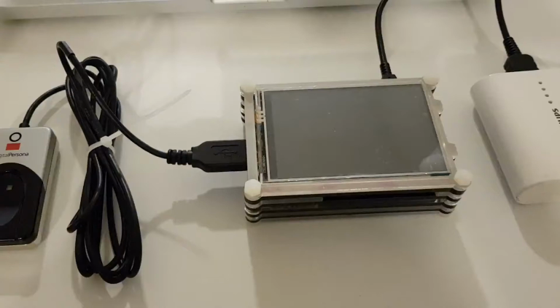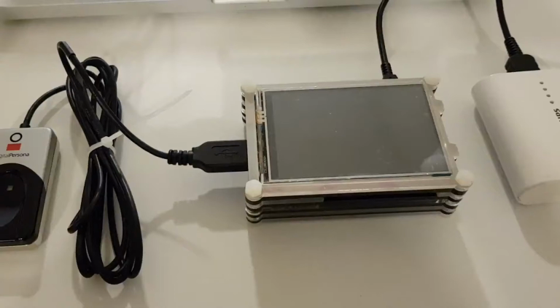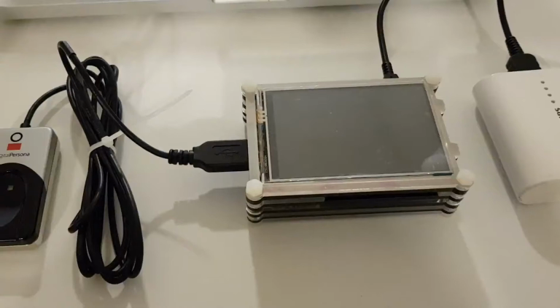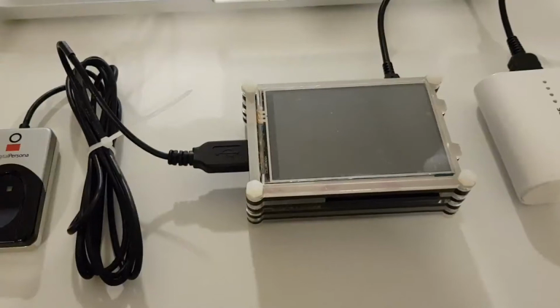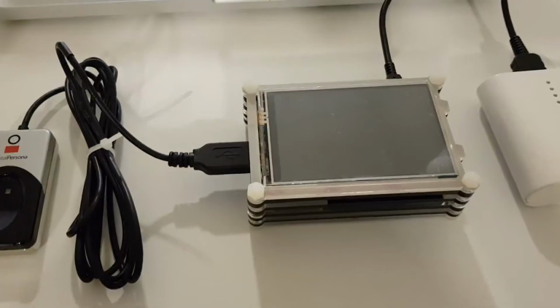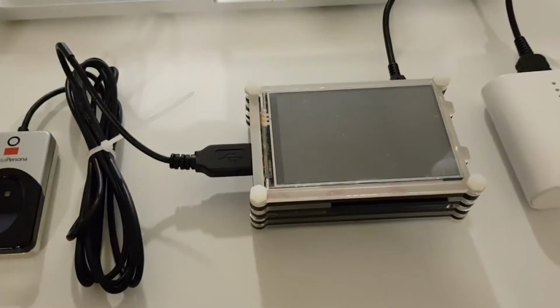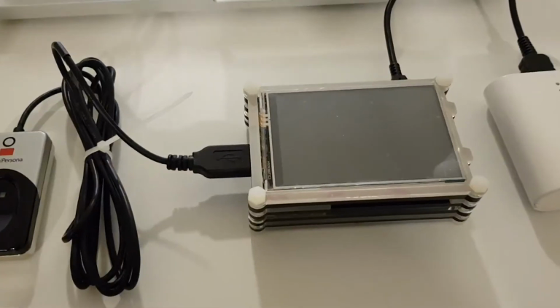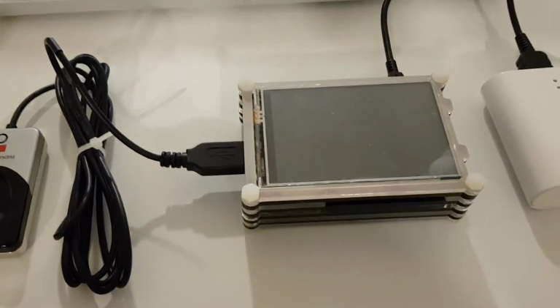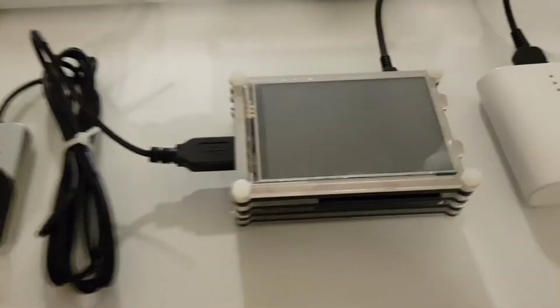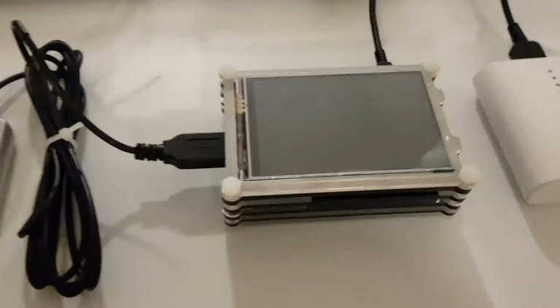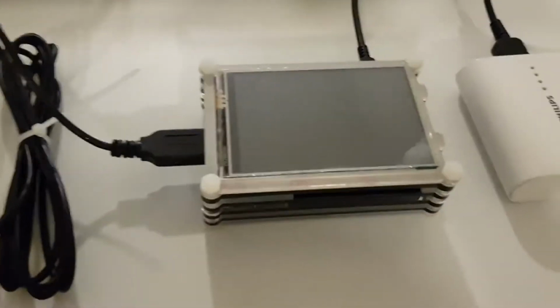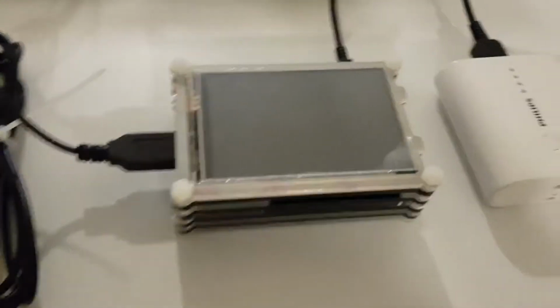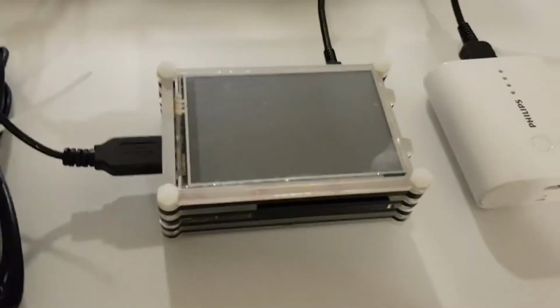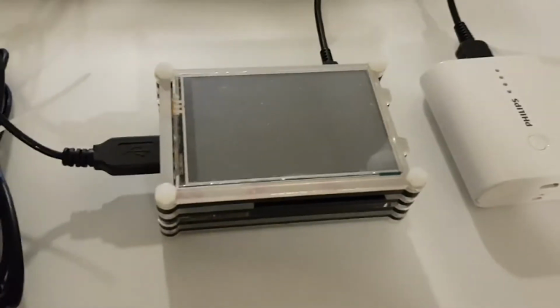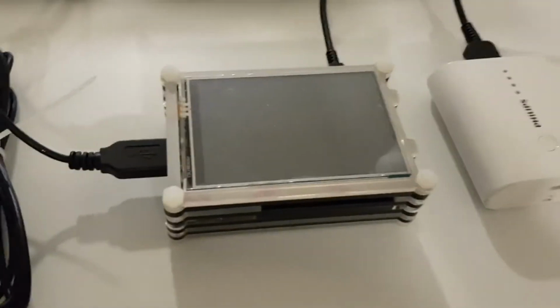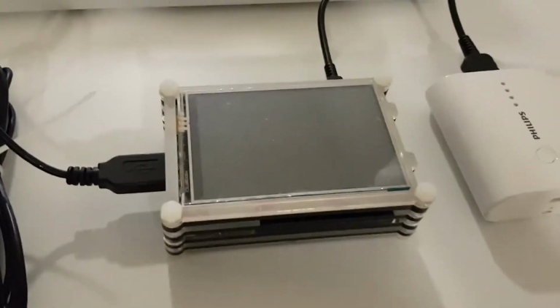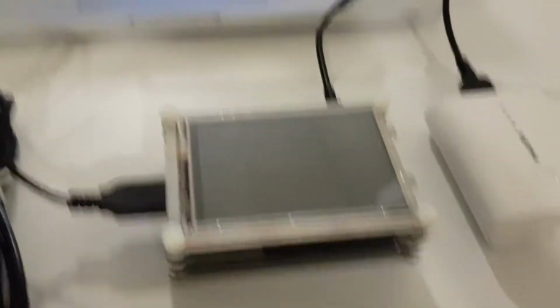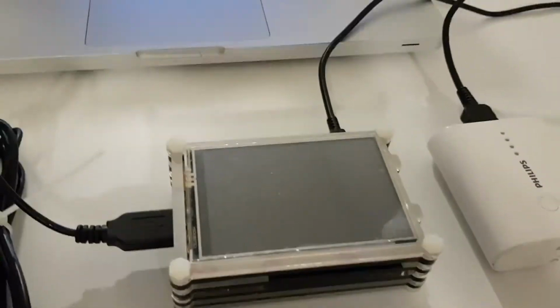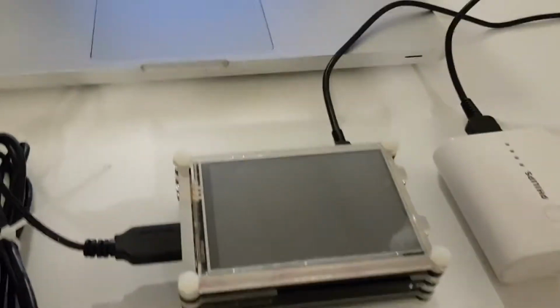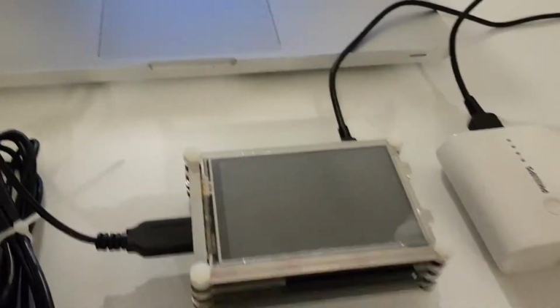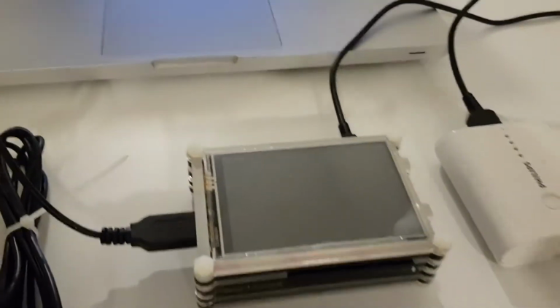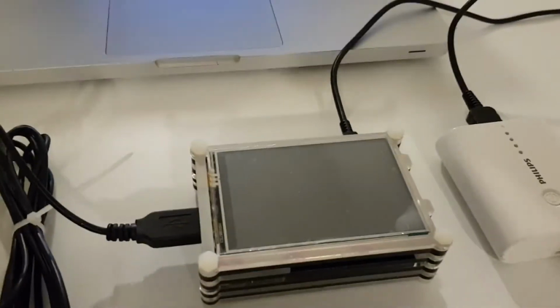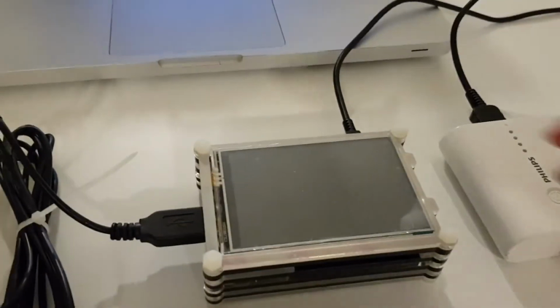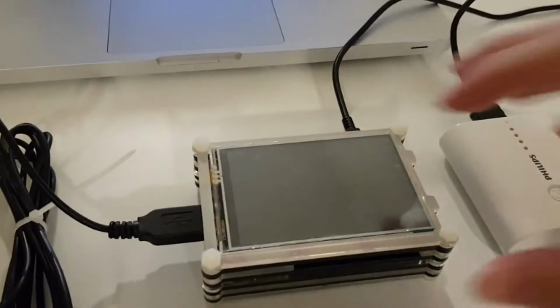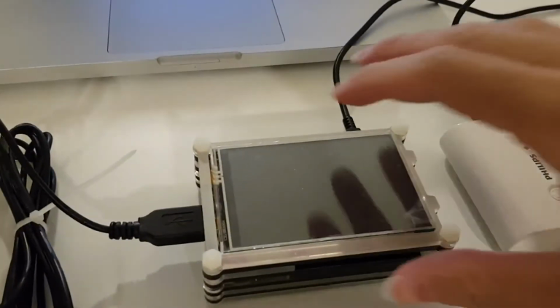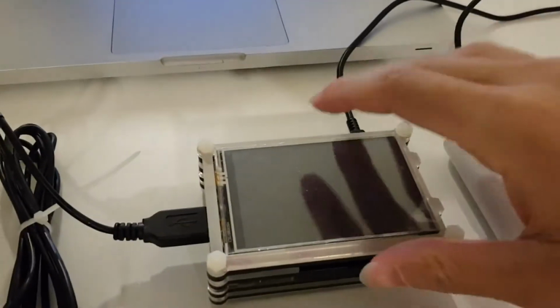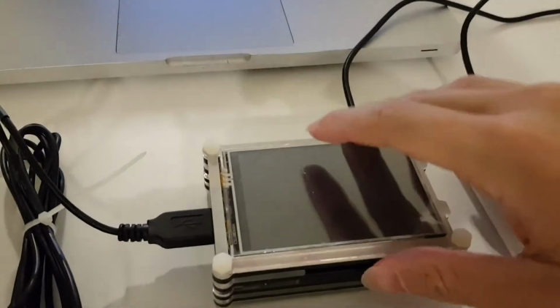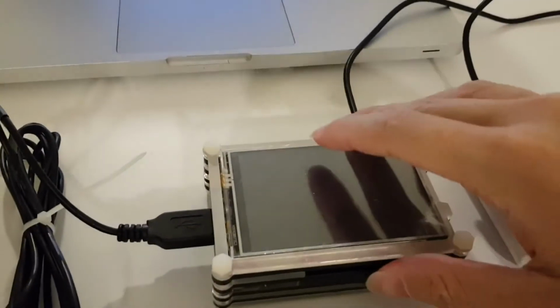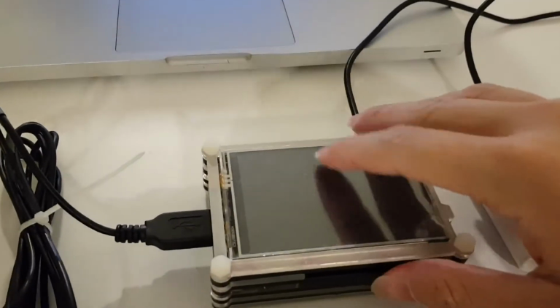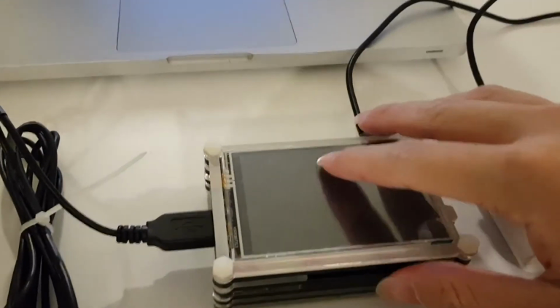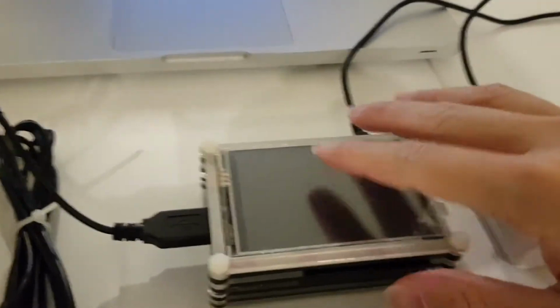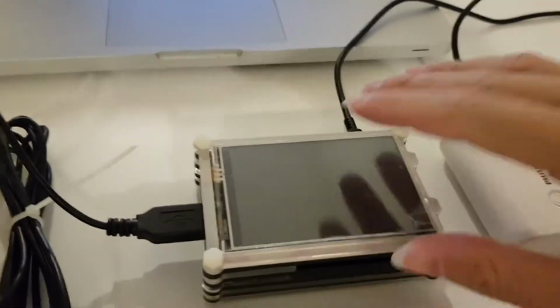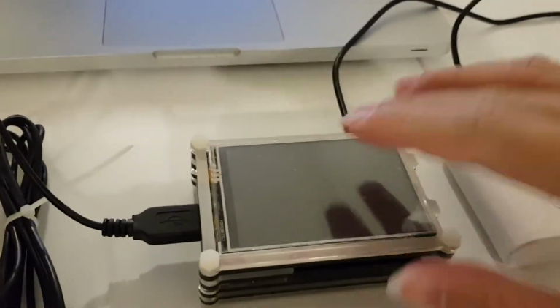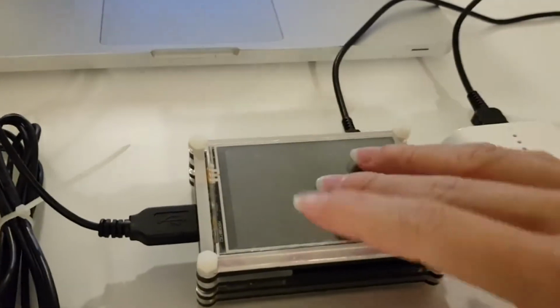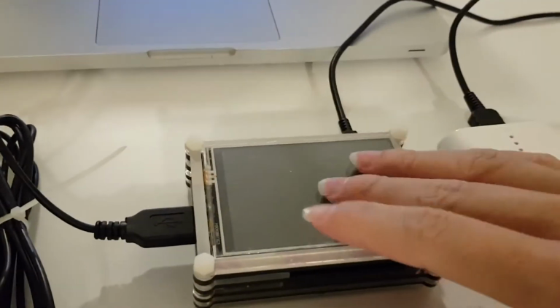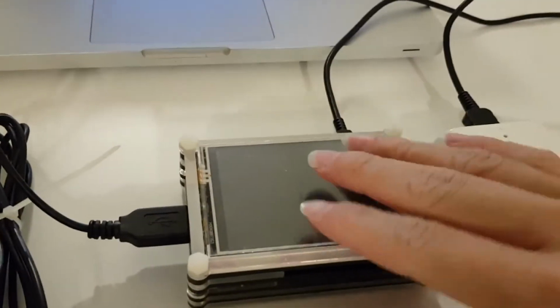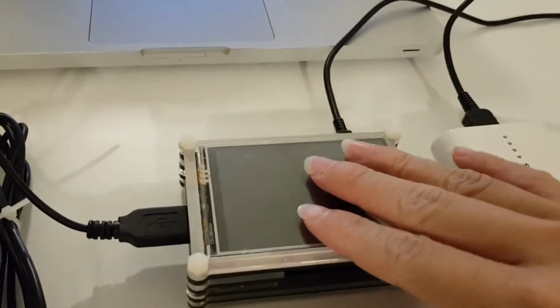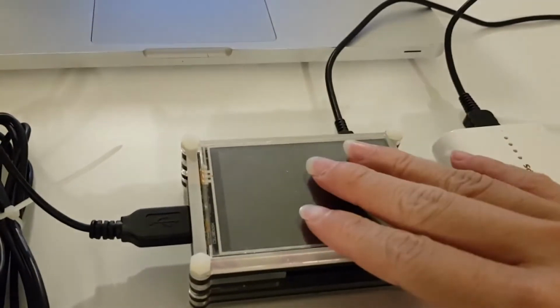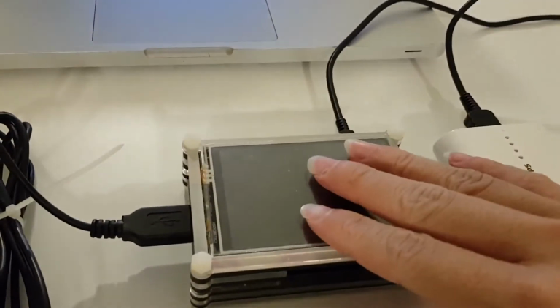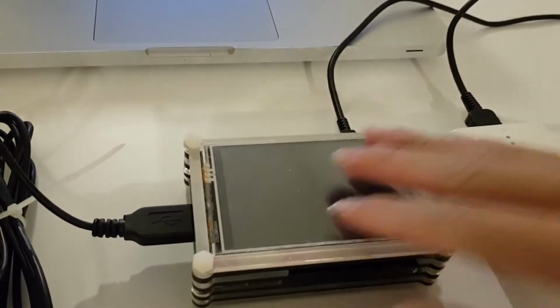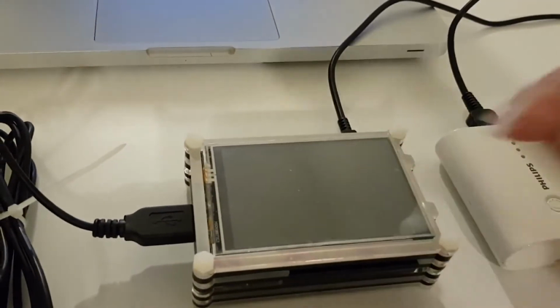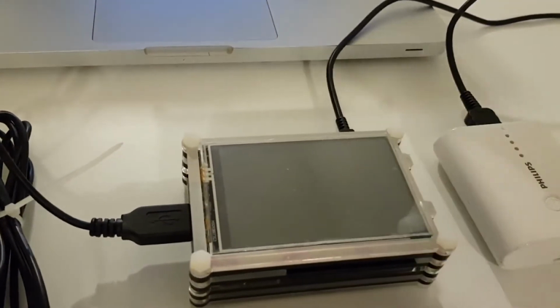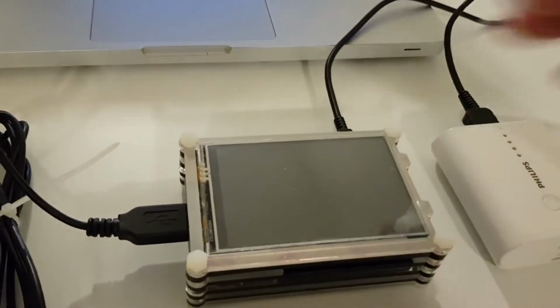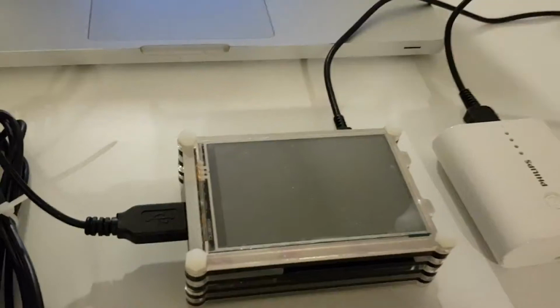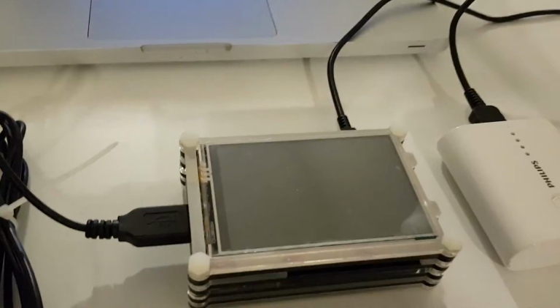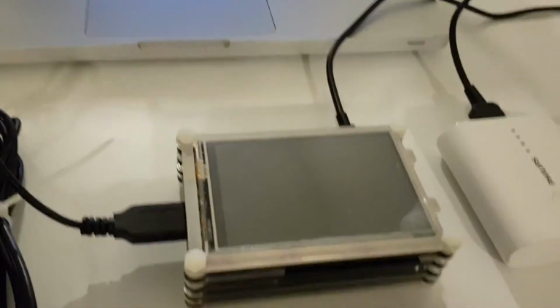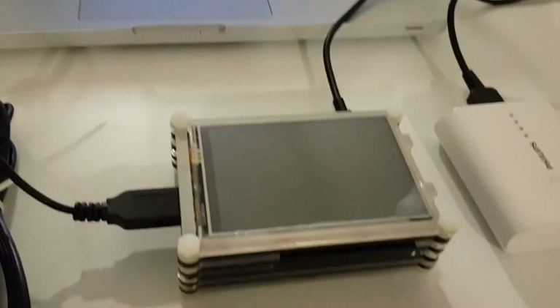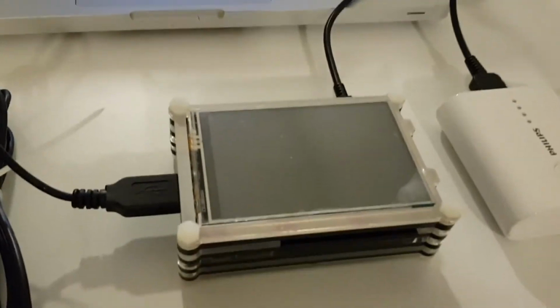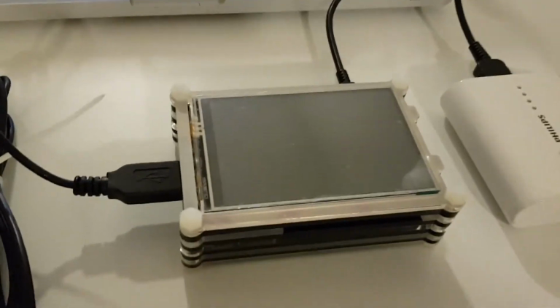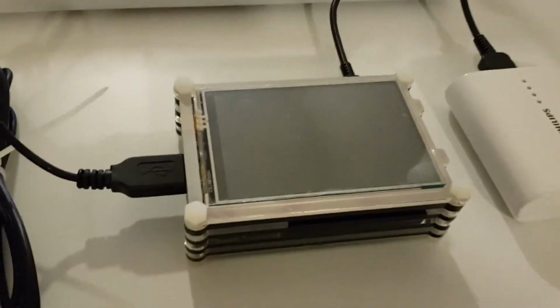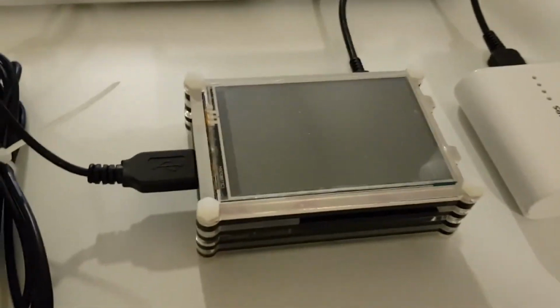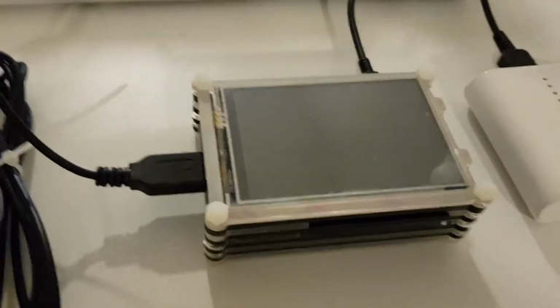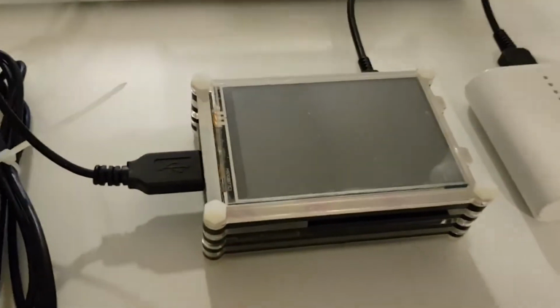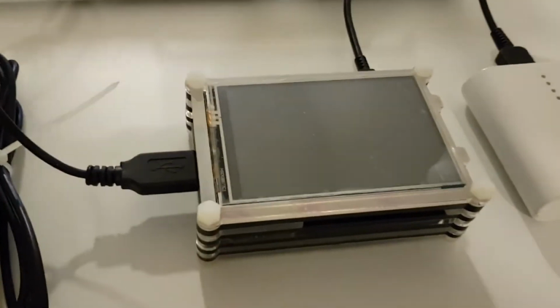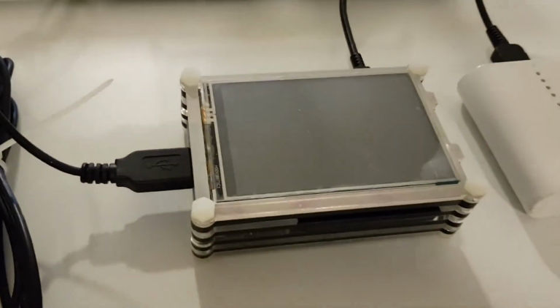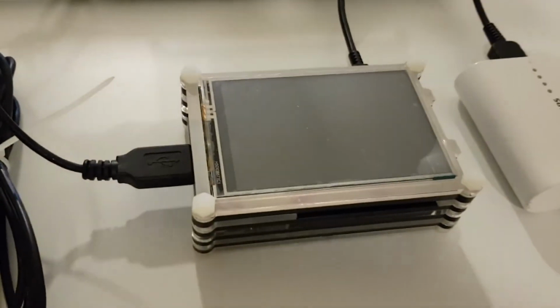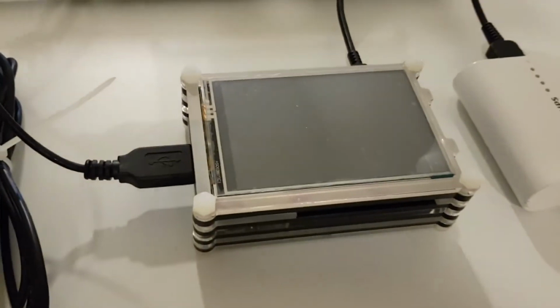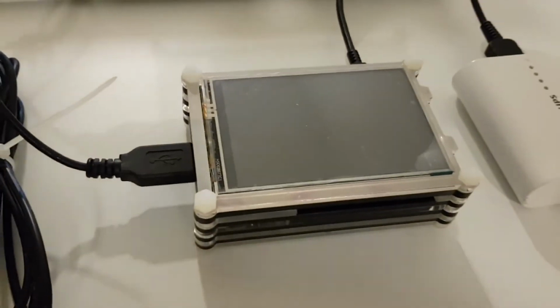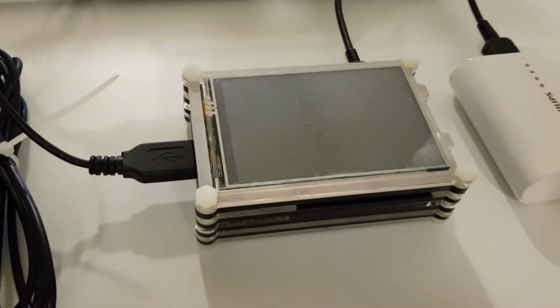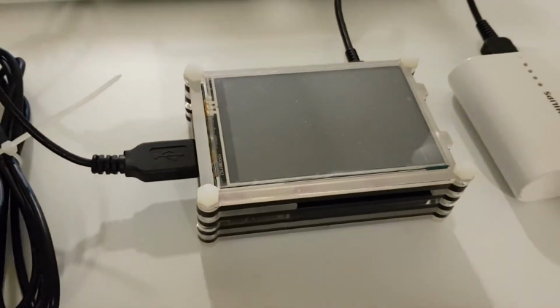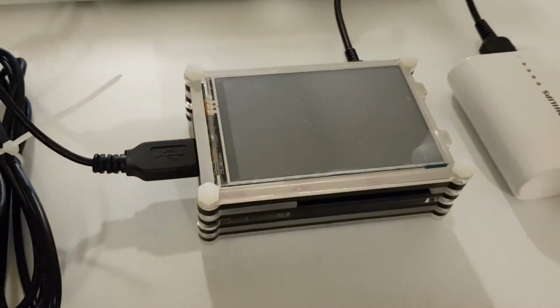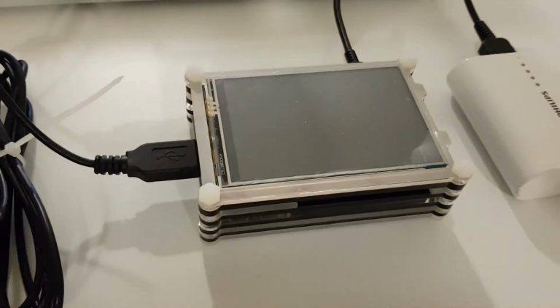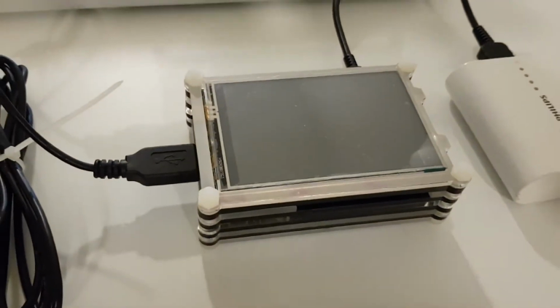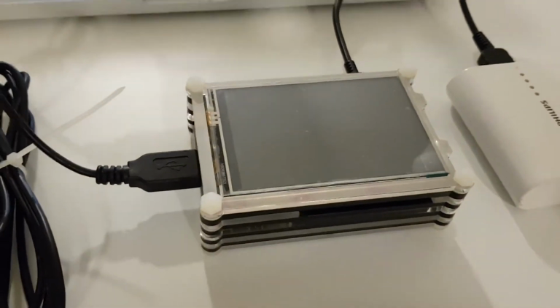Hey there, what's up? Today in this video, I'm going to showcase a Raspberry Pi time attendance system that I made as part of my school assignment.